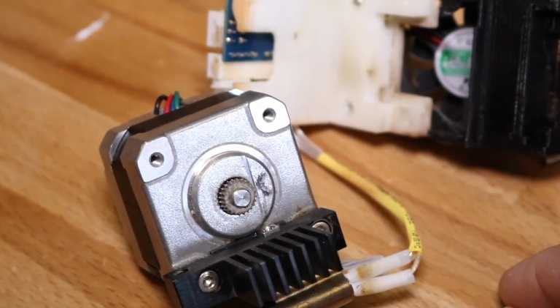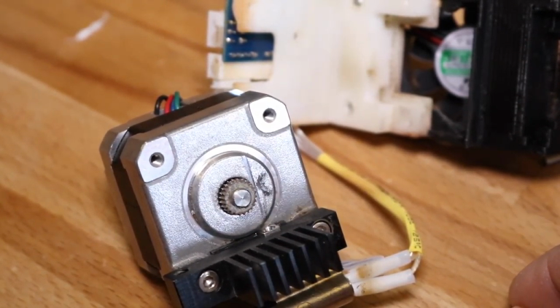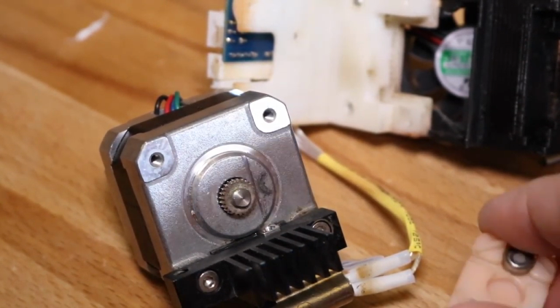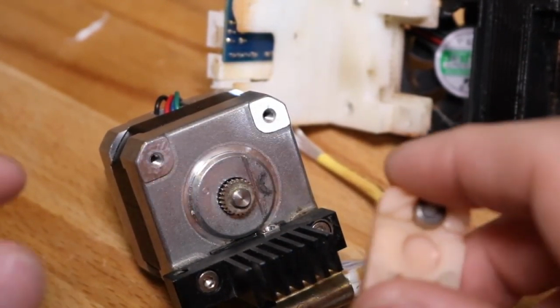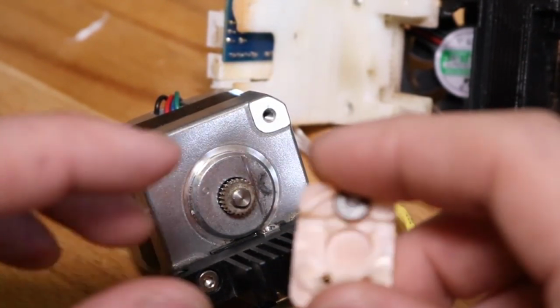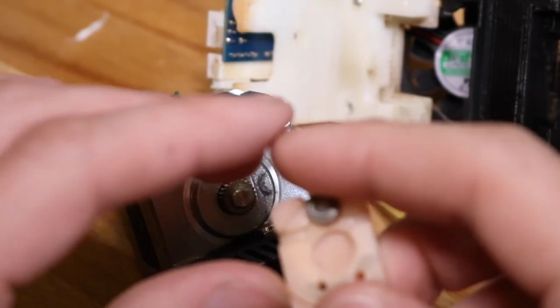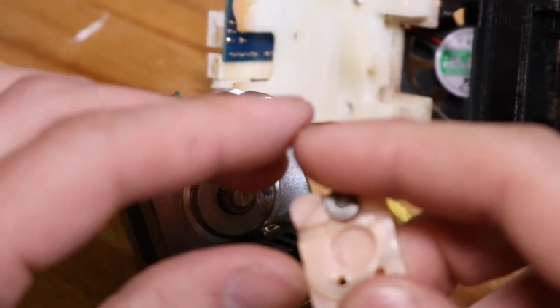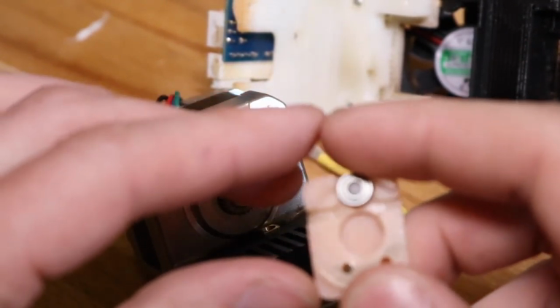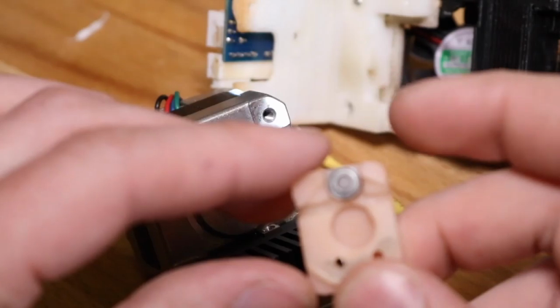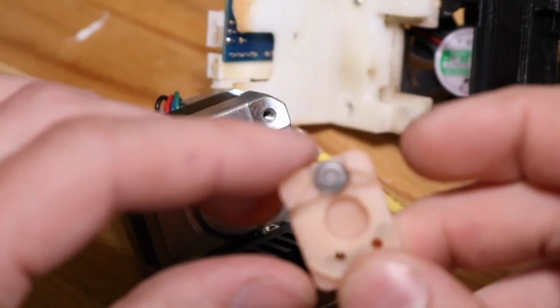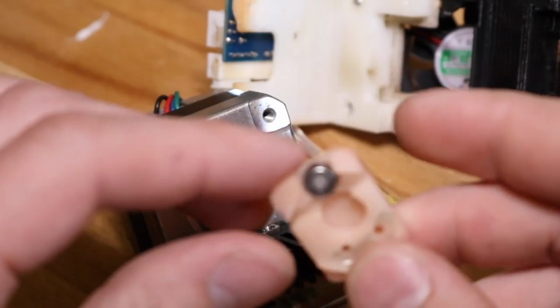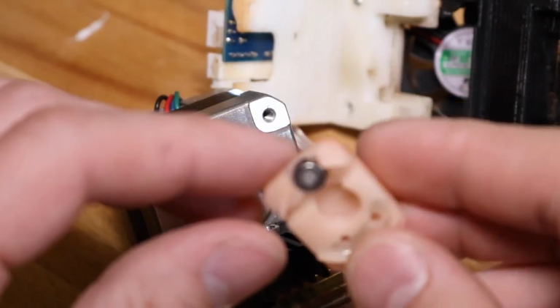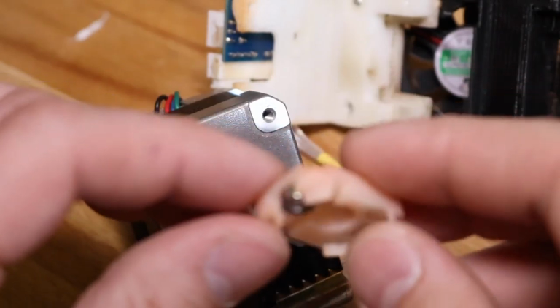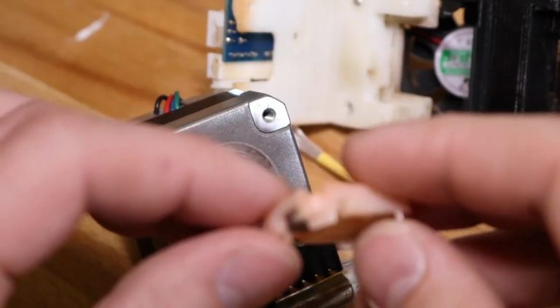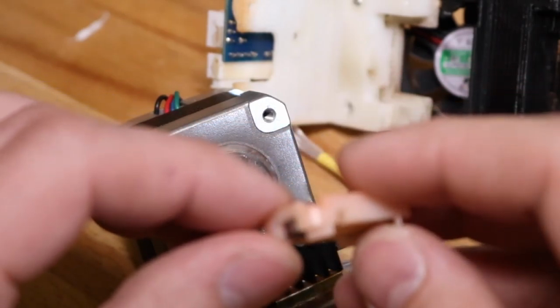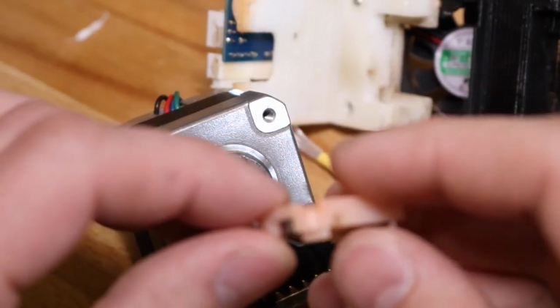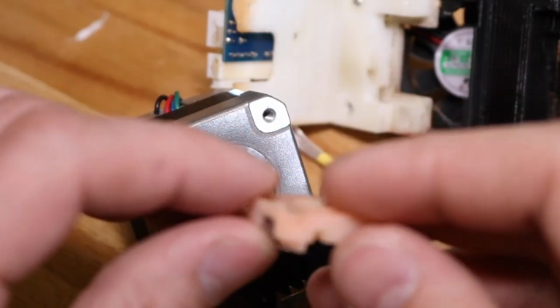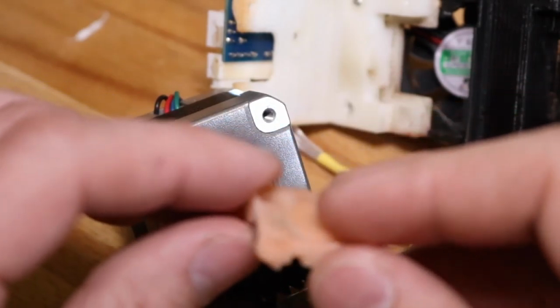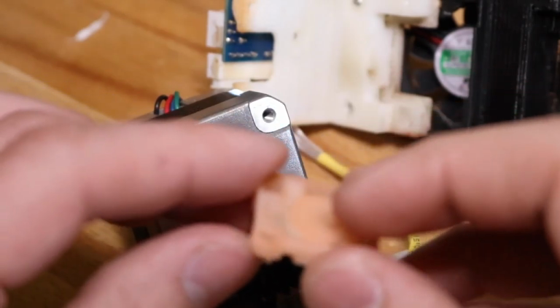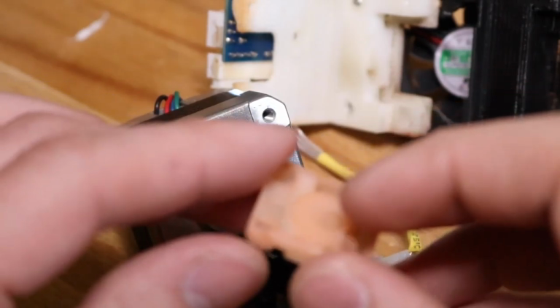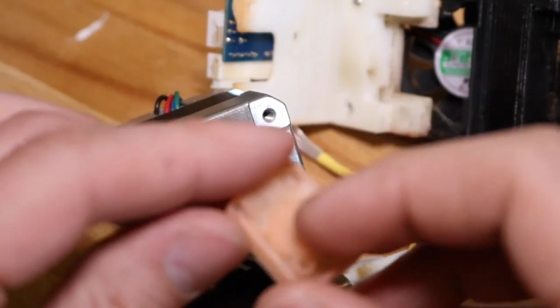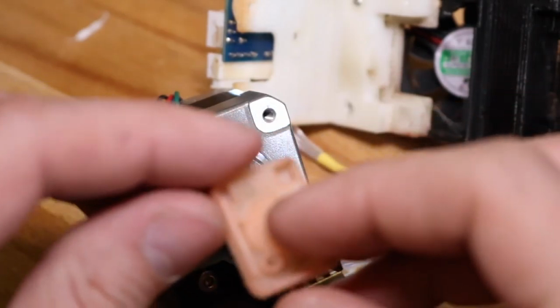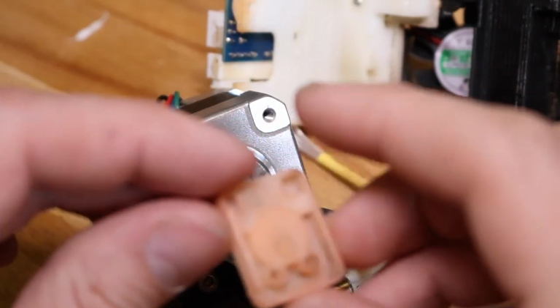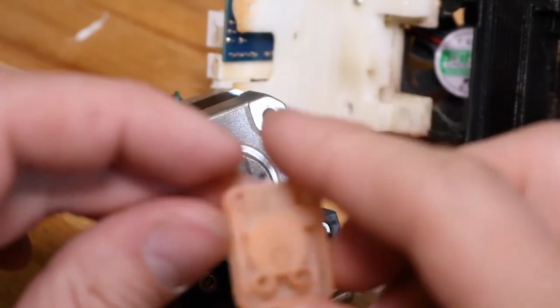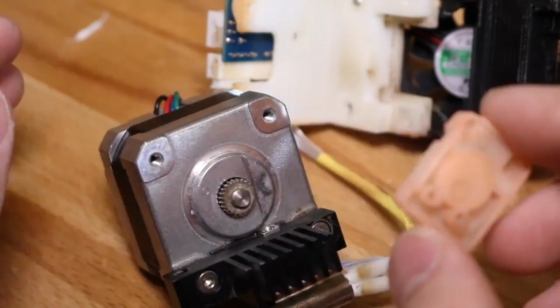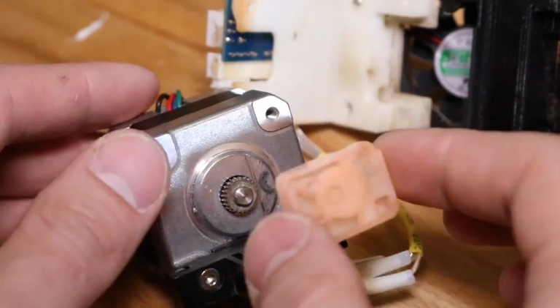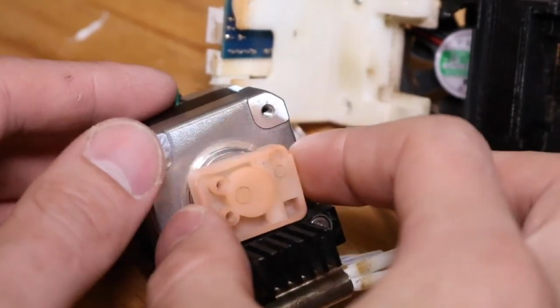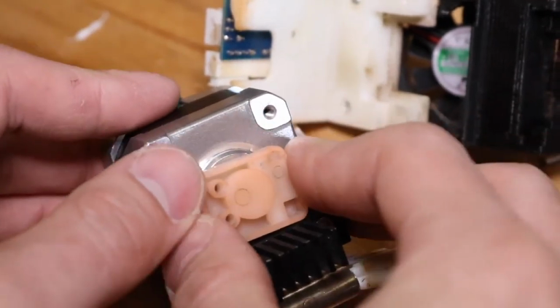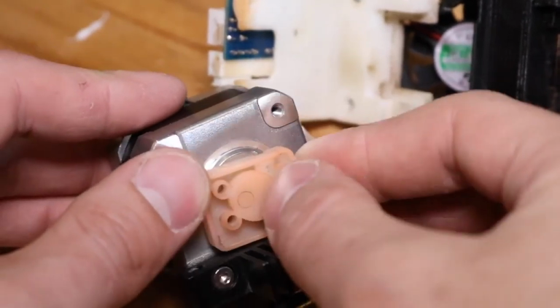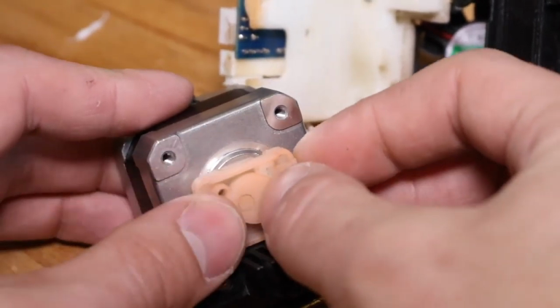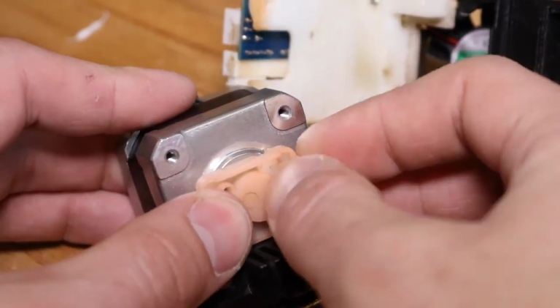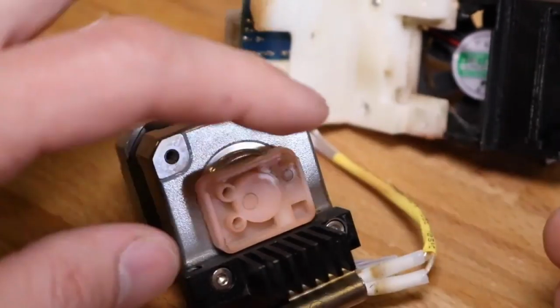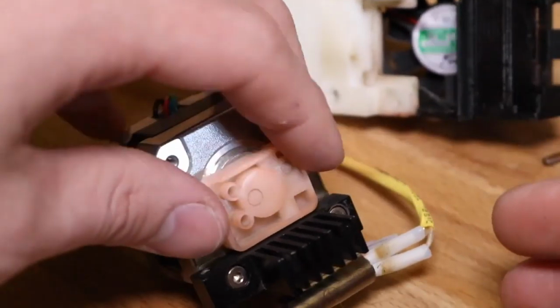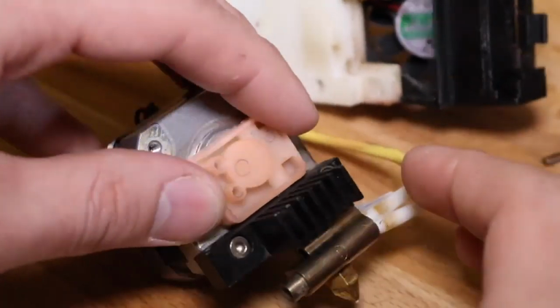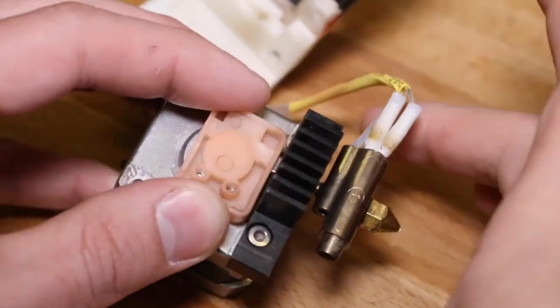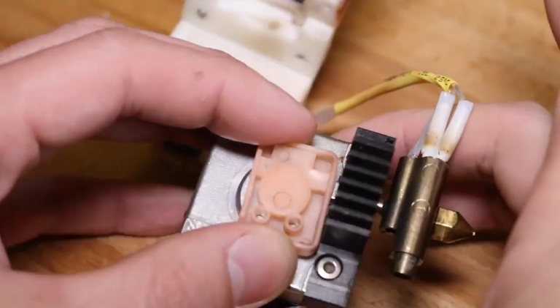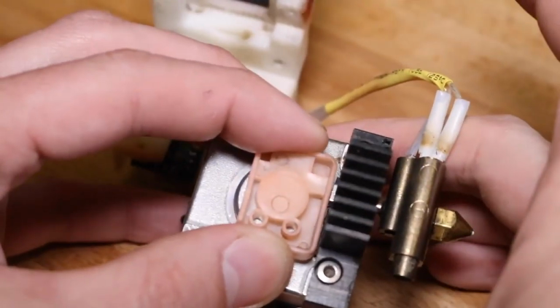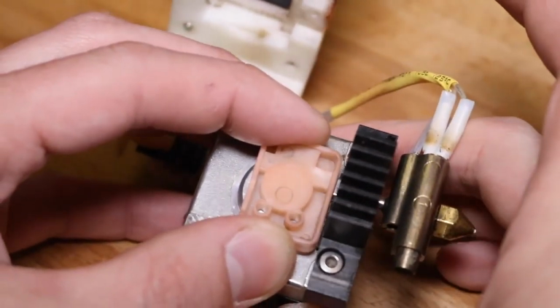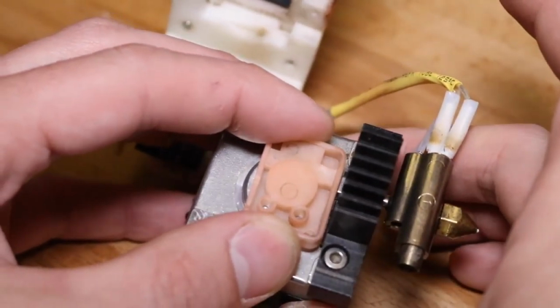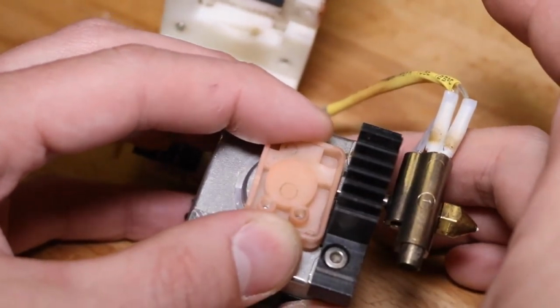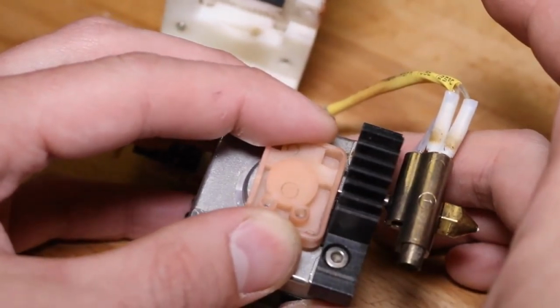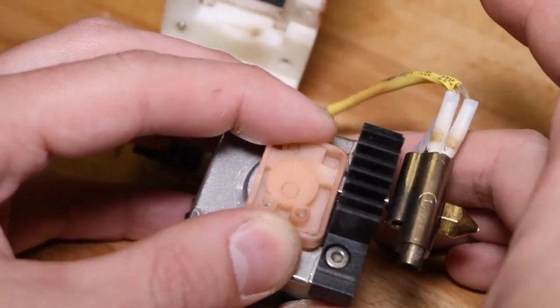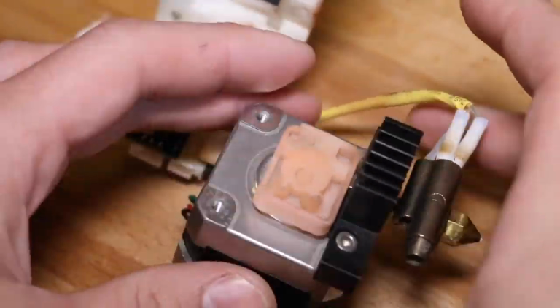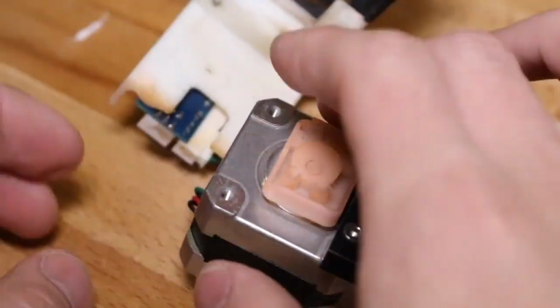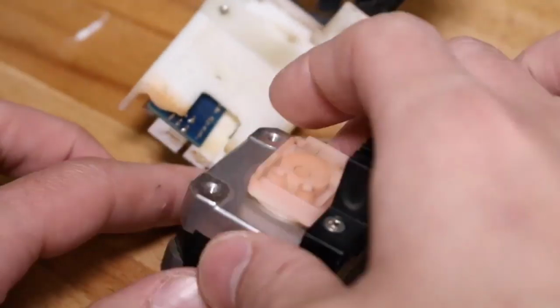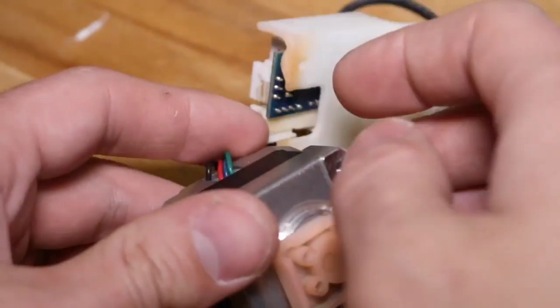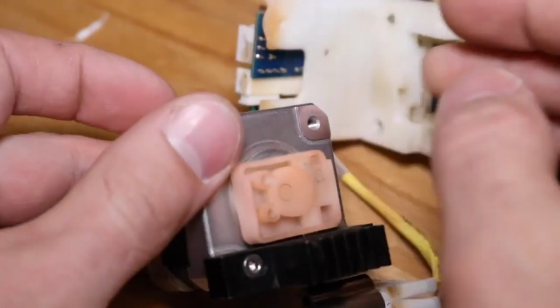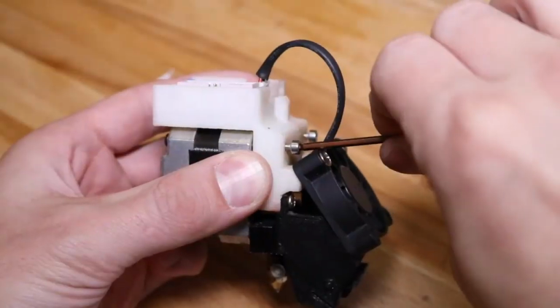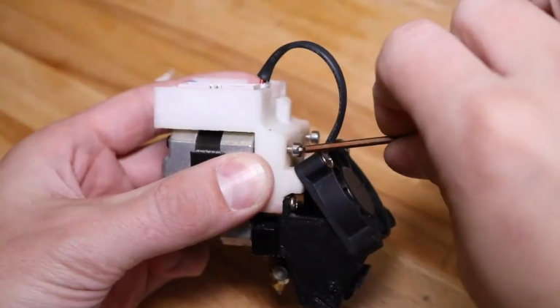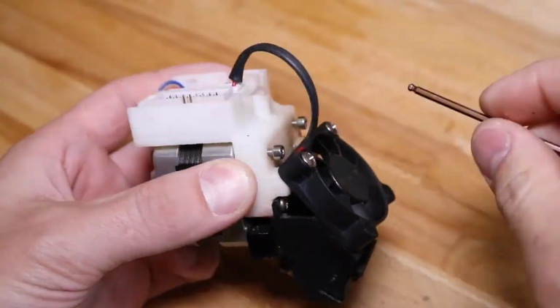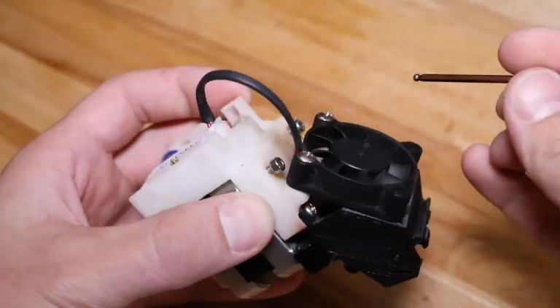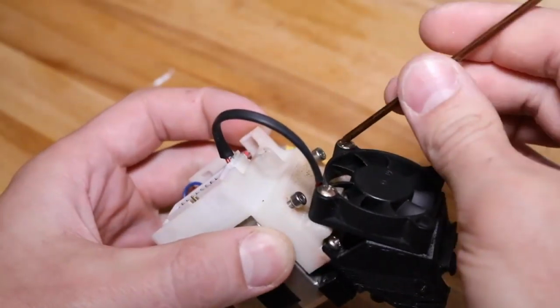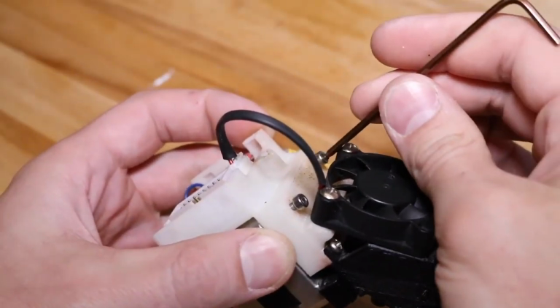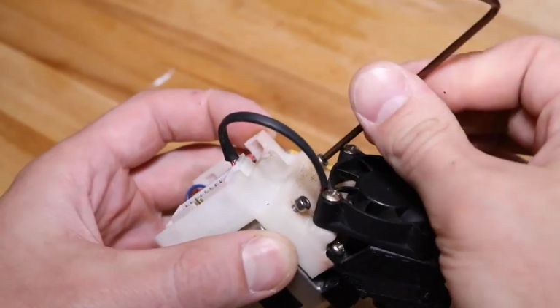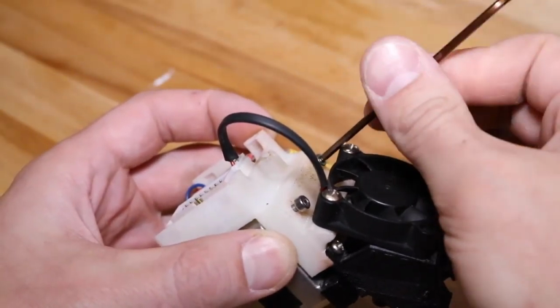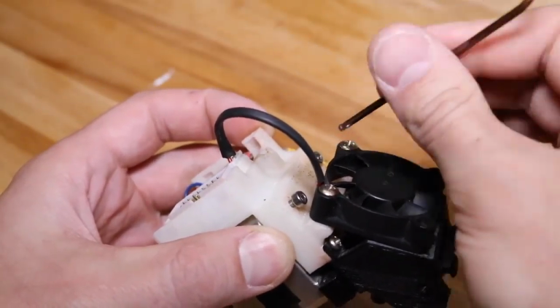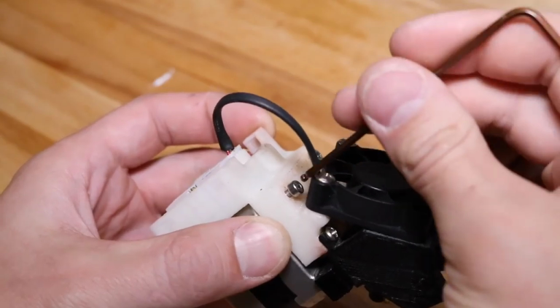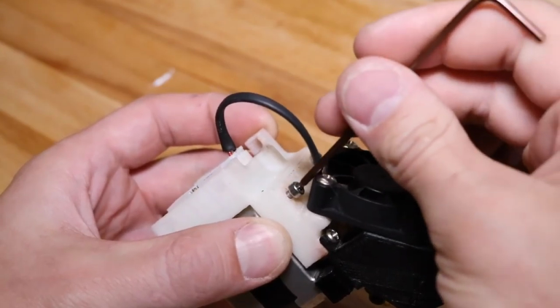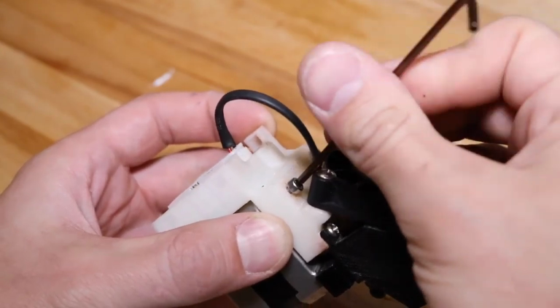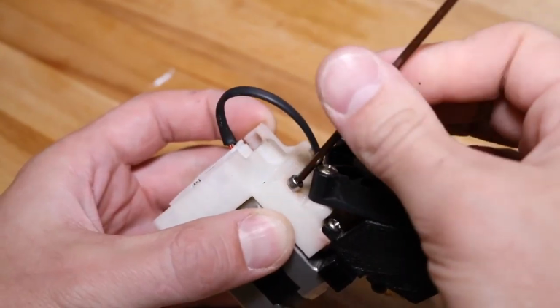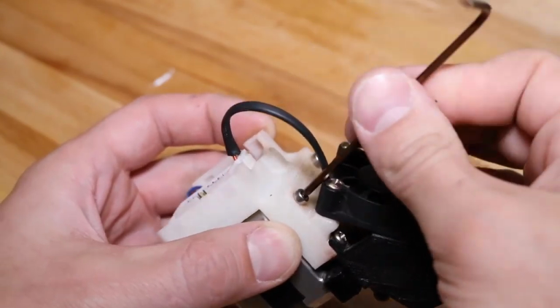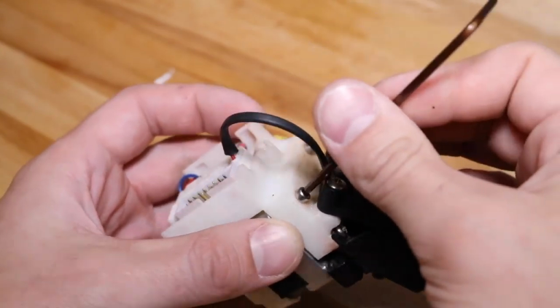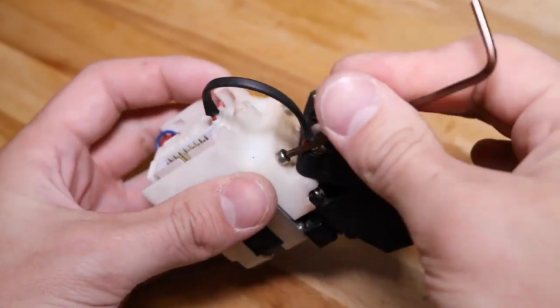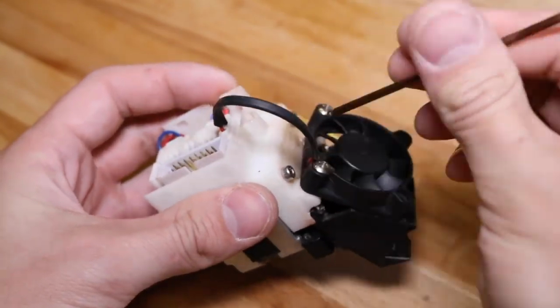Now that the printer has been unjammed, it's time to reassemble the extruder. Repeat the steps you took to disassemble it in reverse.